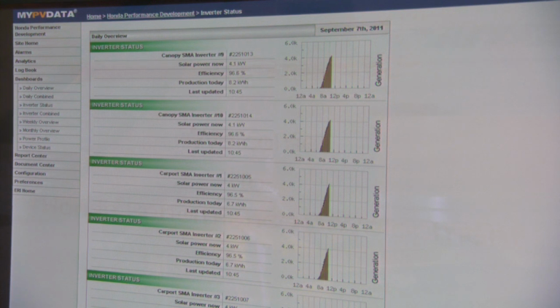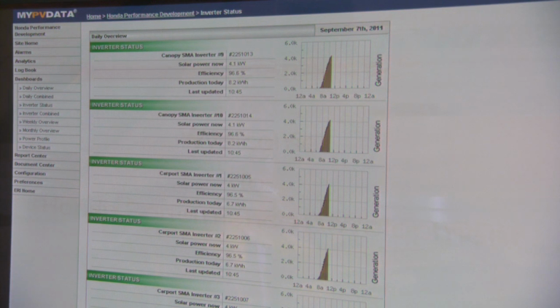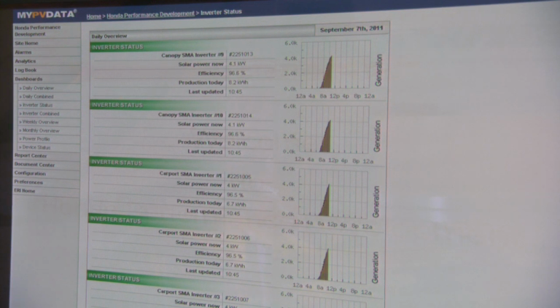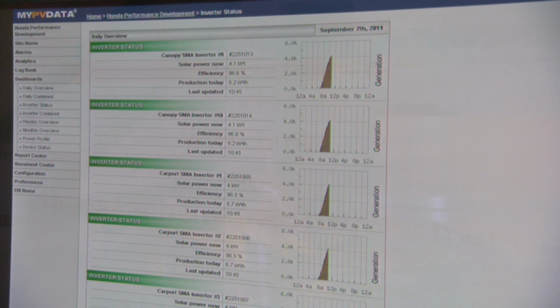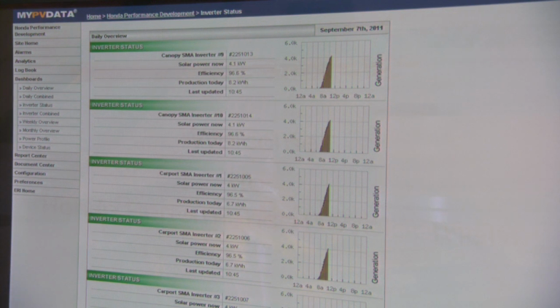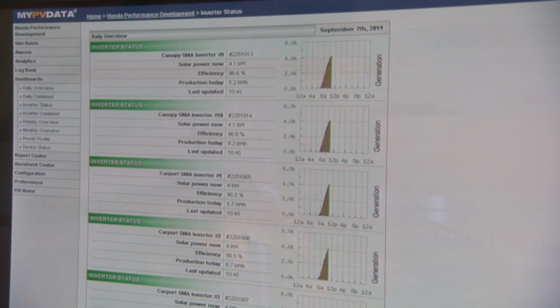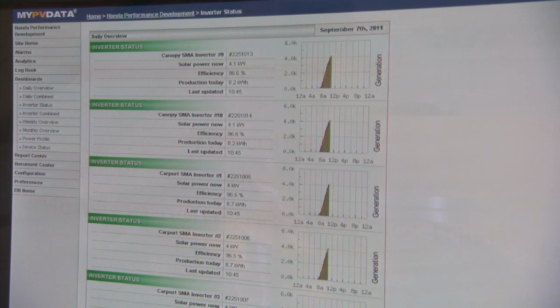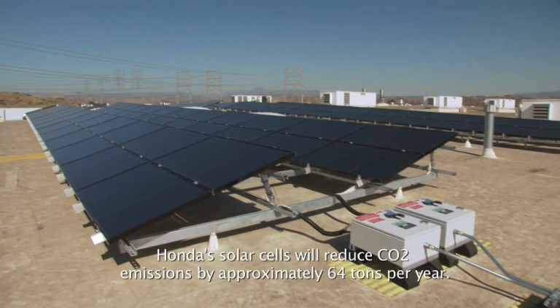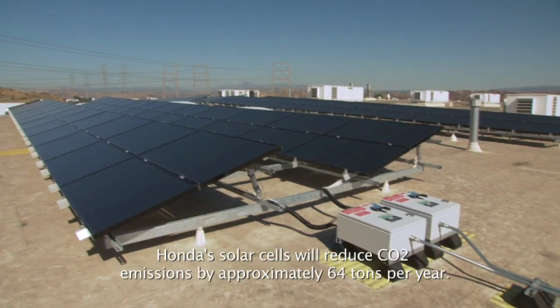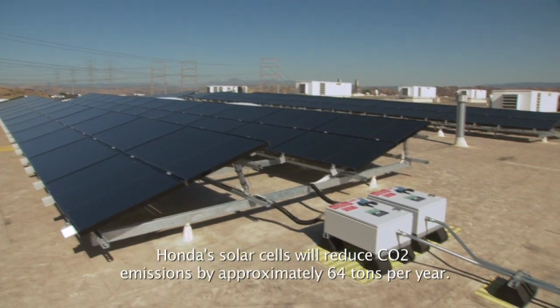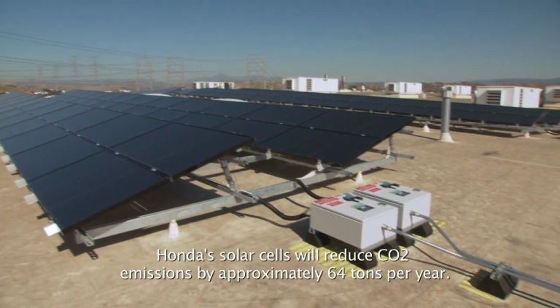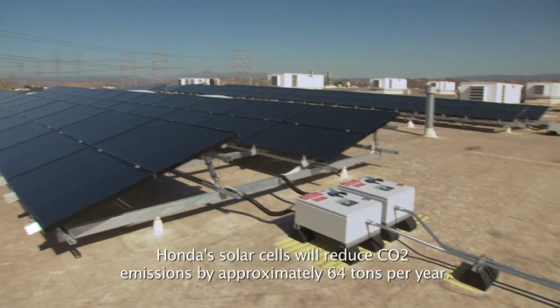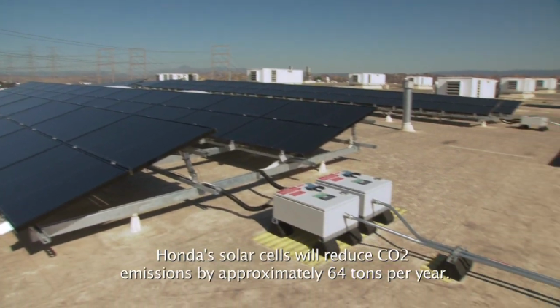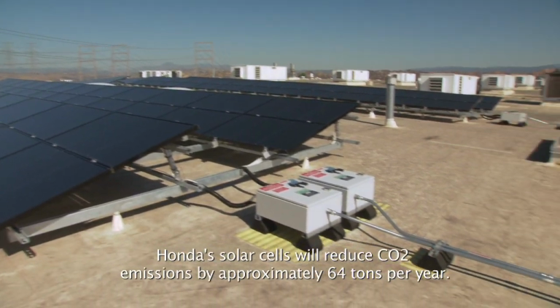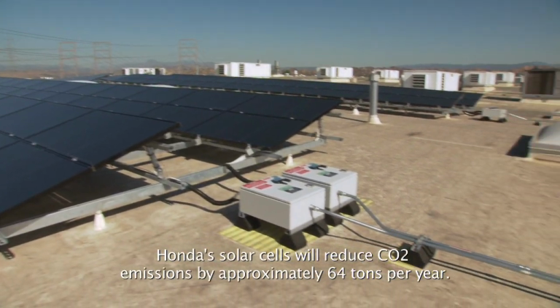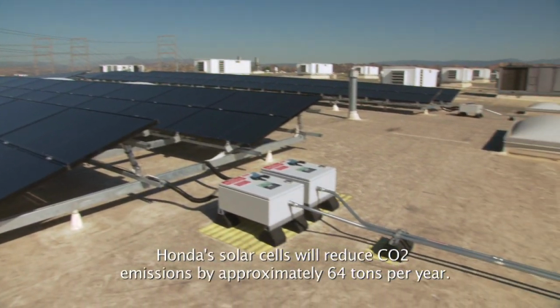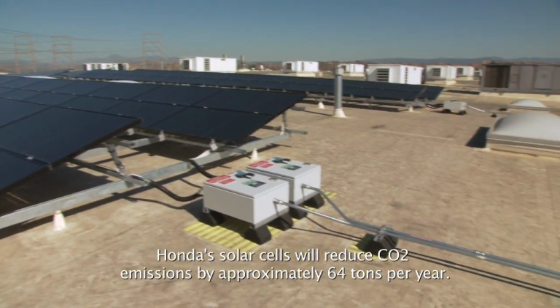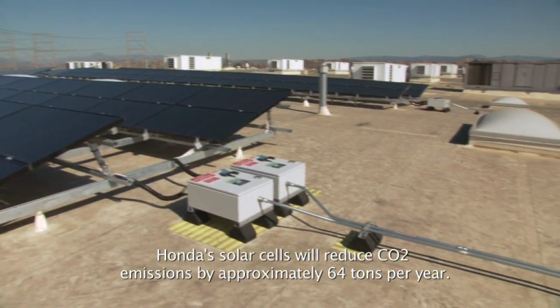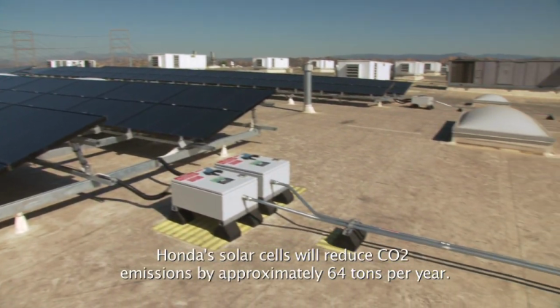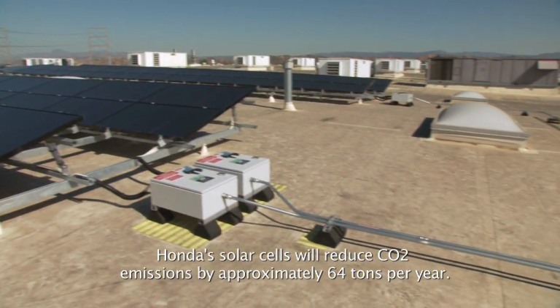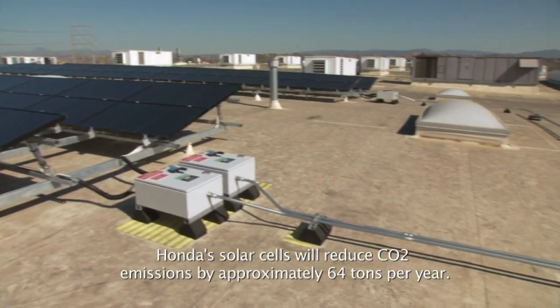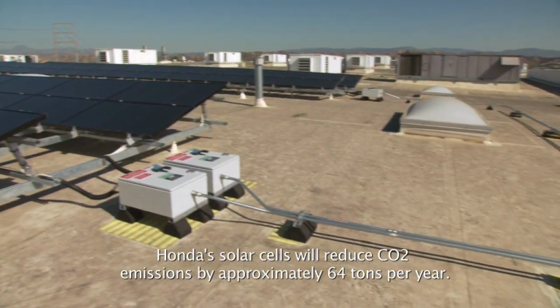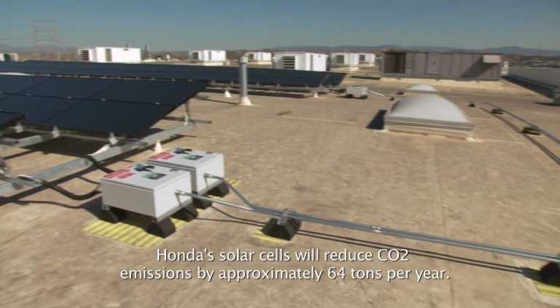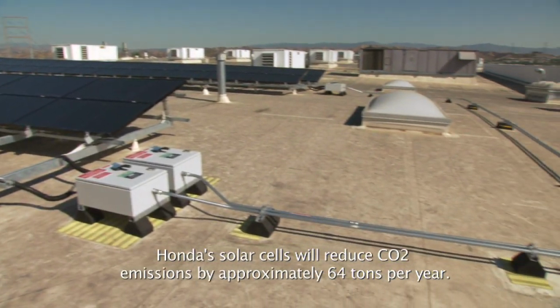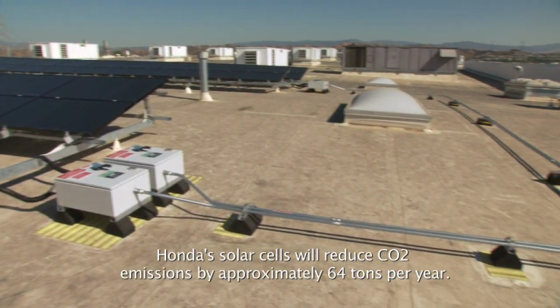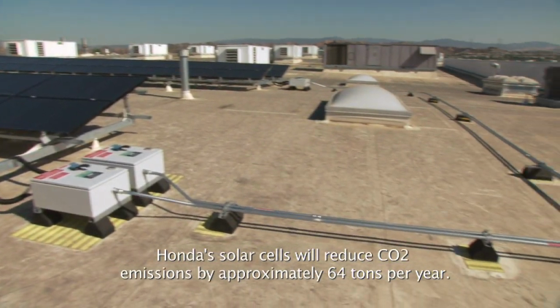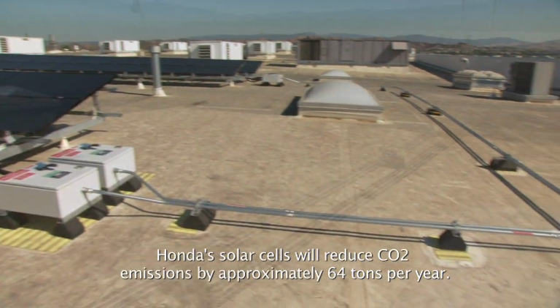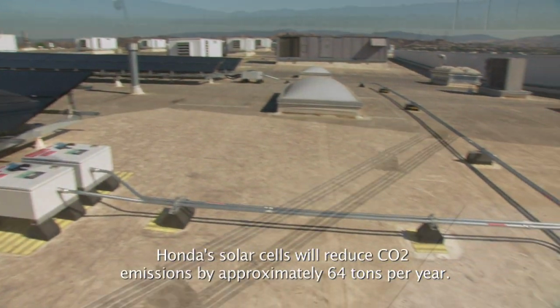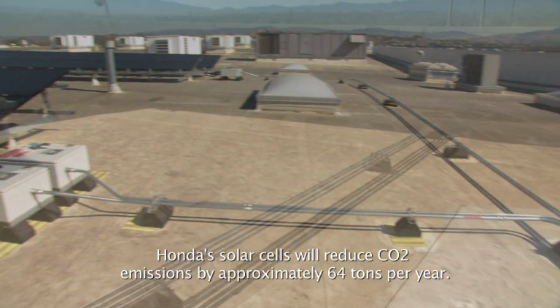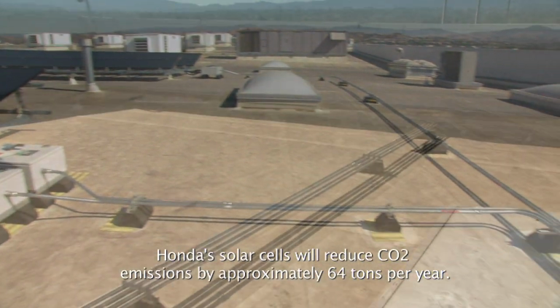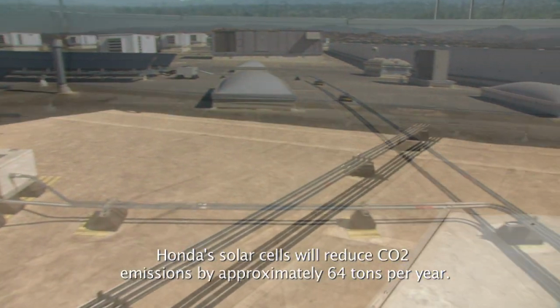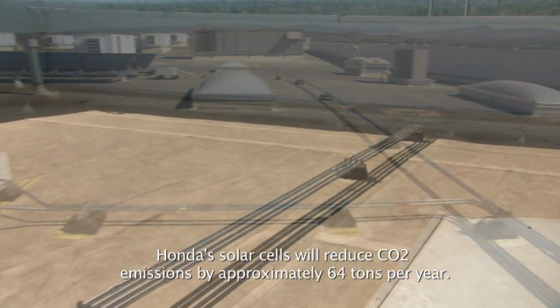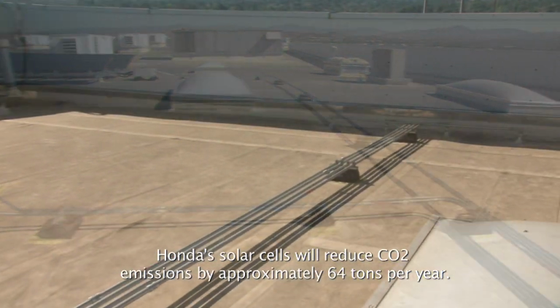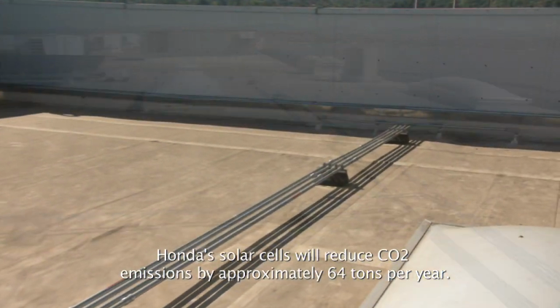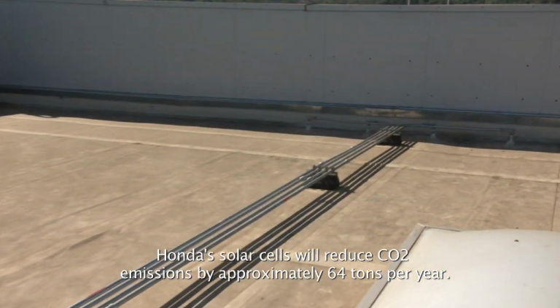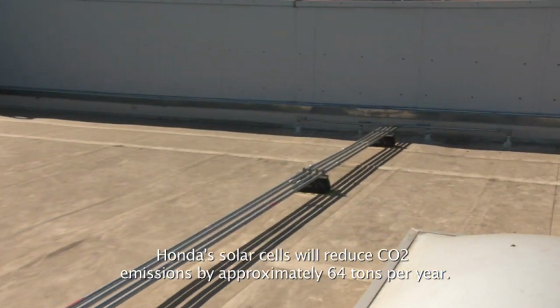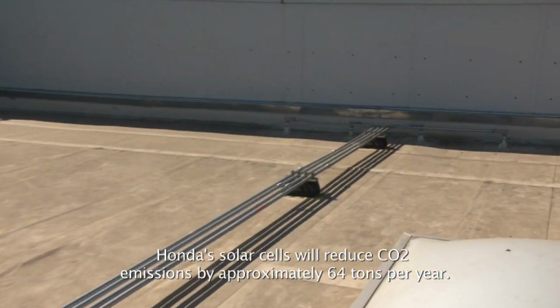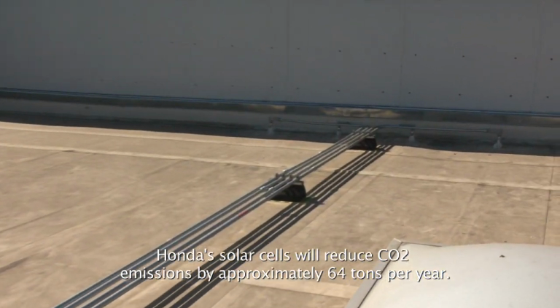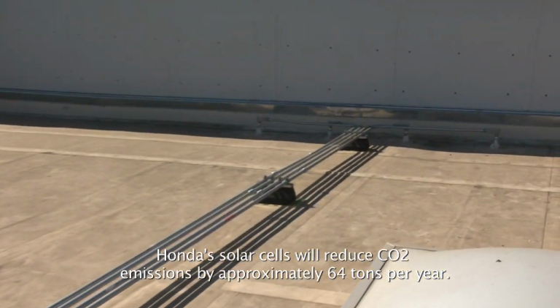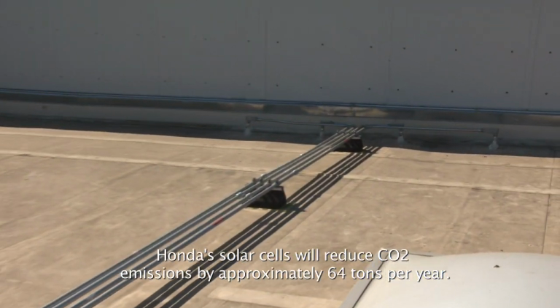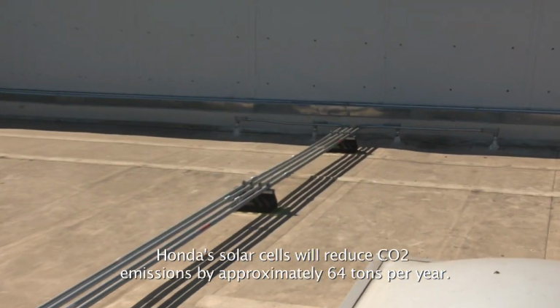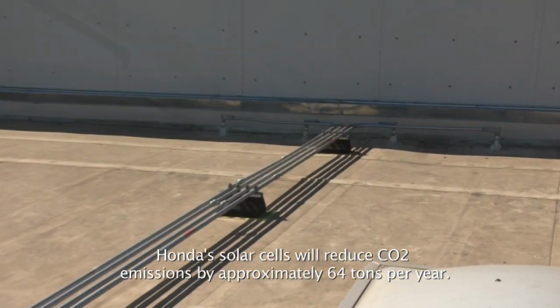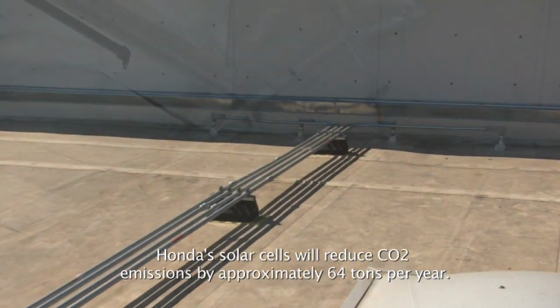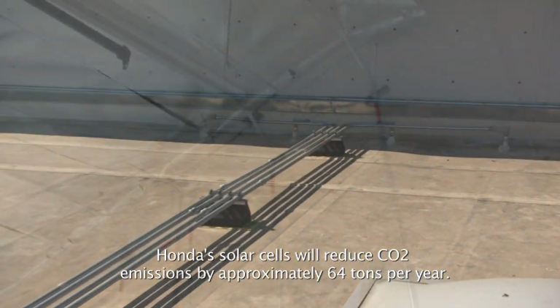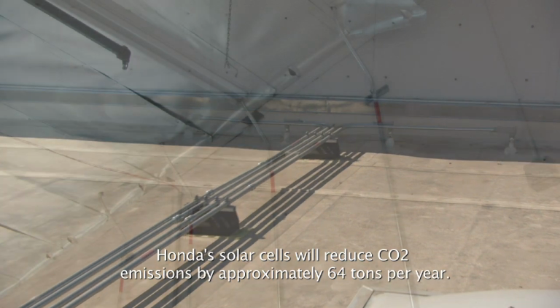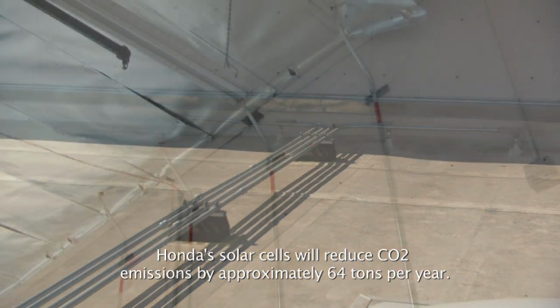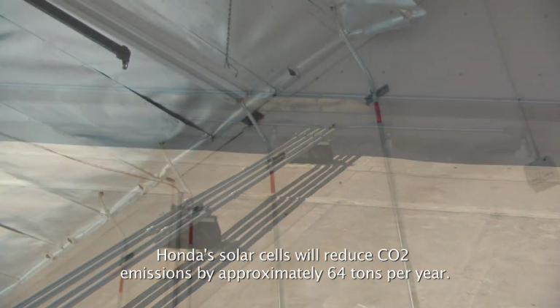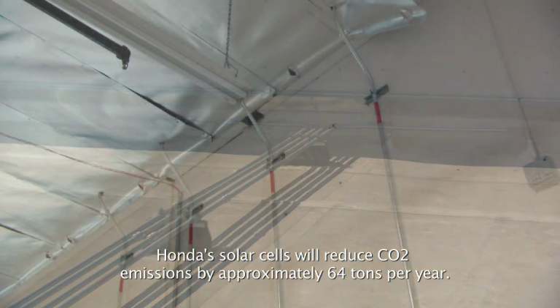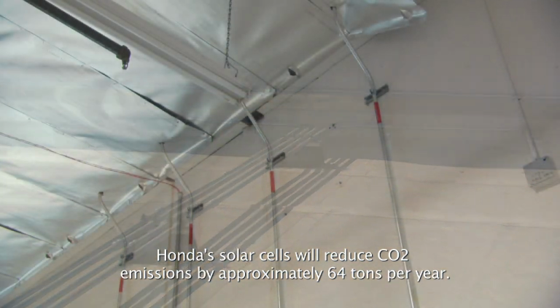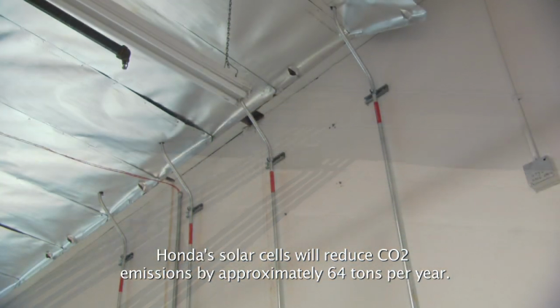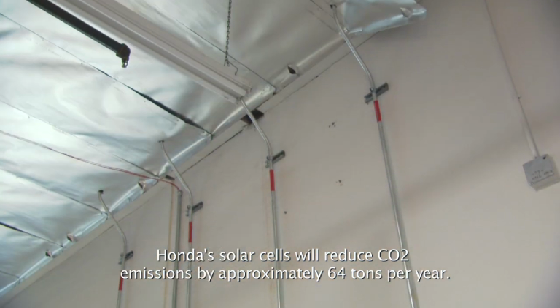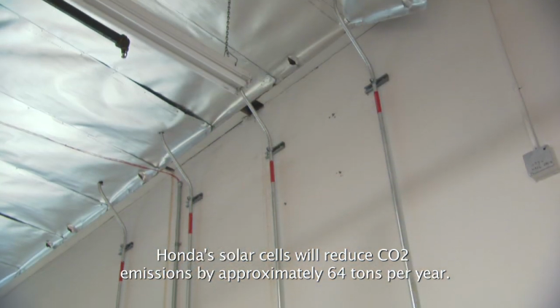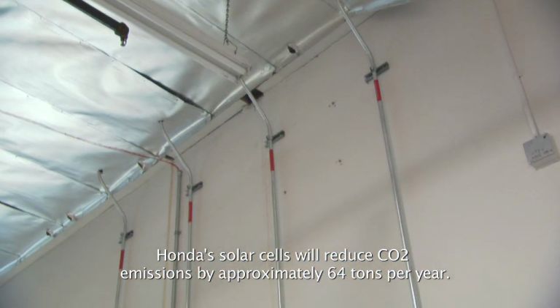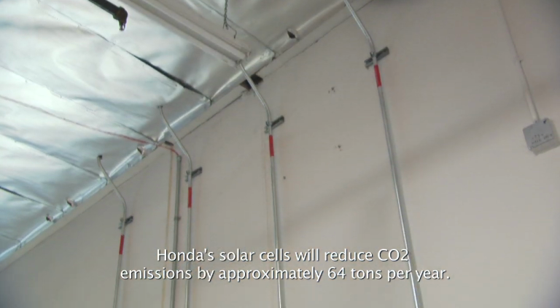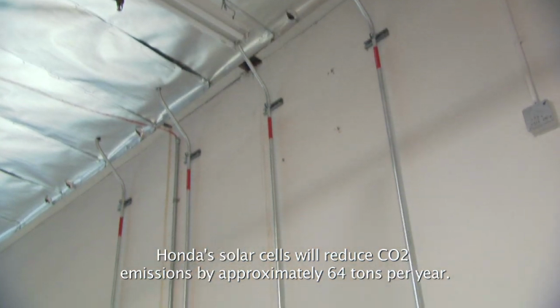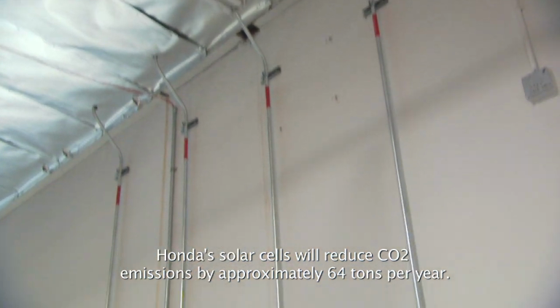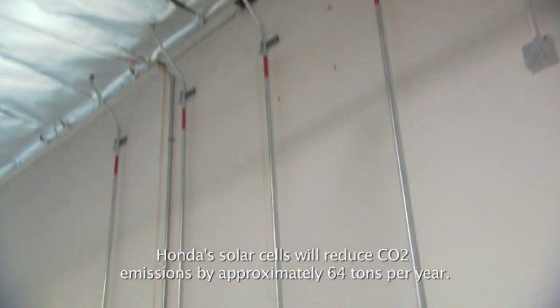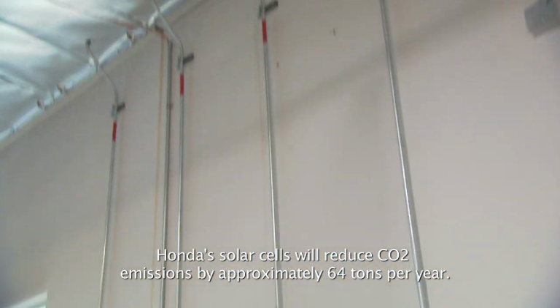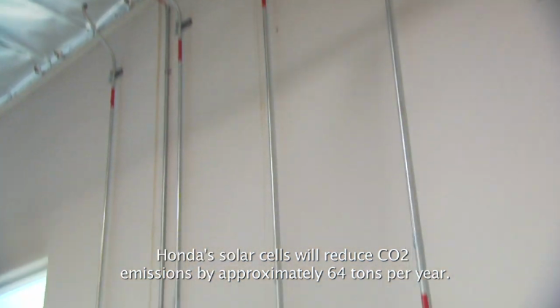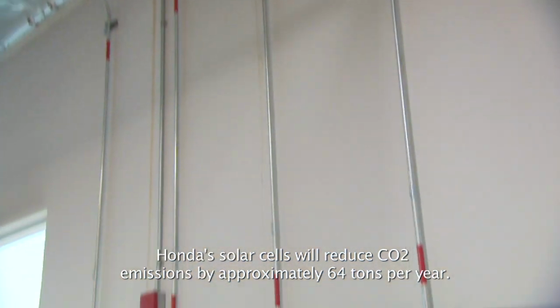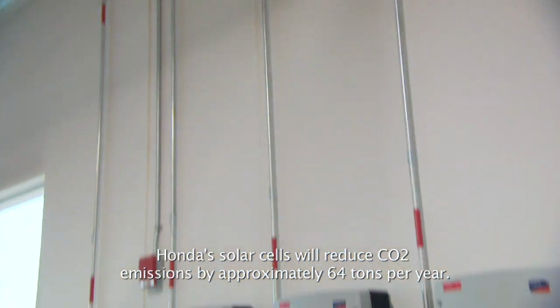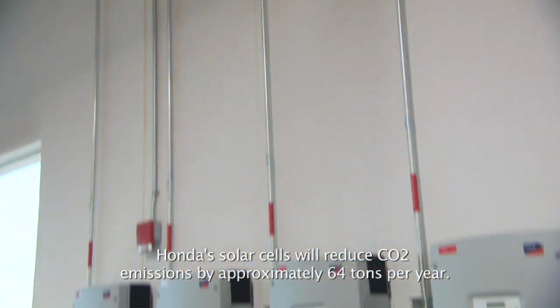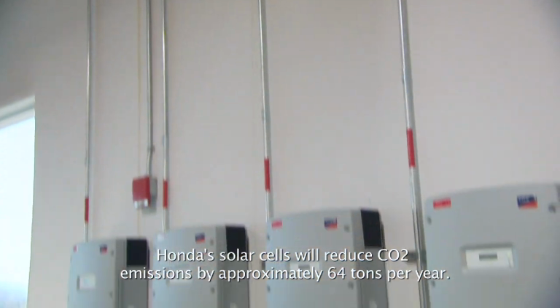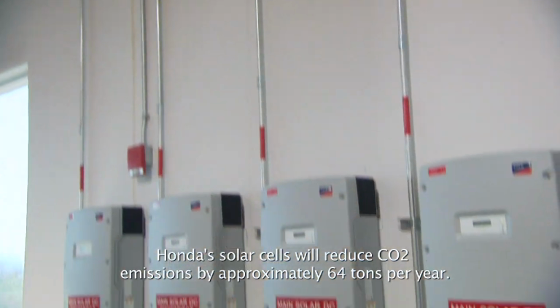The array will reduce CO2 emissions by offsetting the power that the building would otherwise be purchasing from the electric utility.